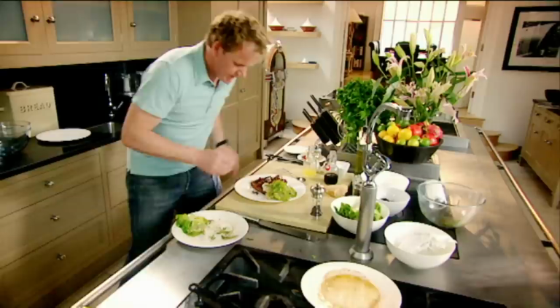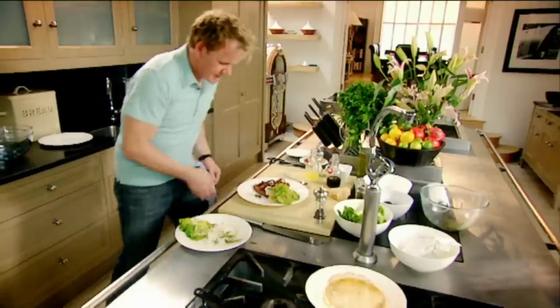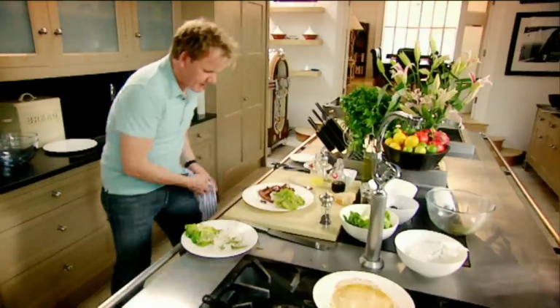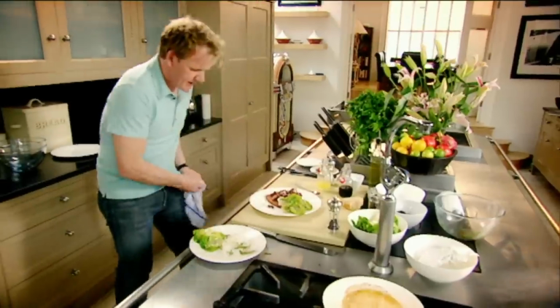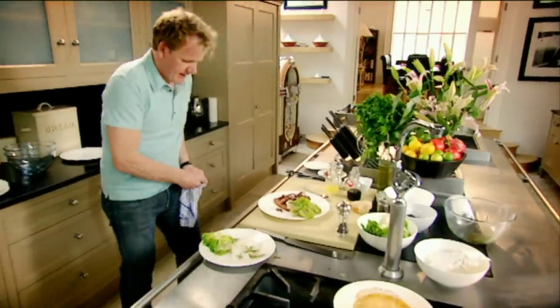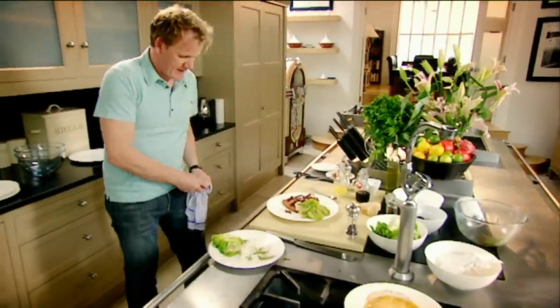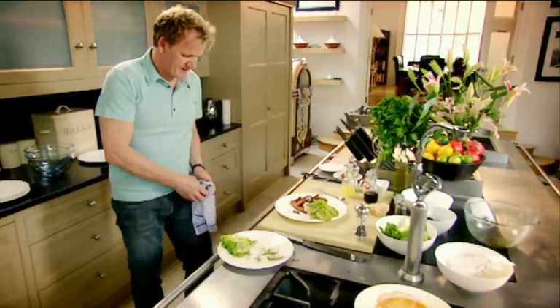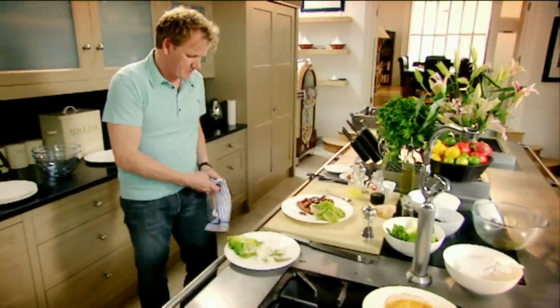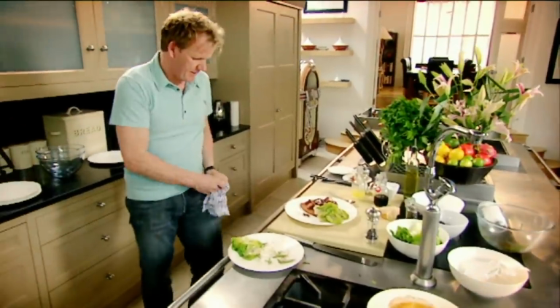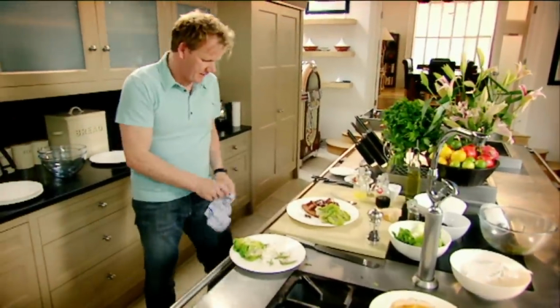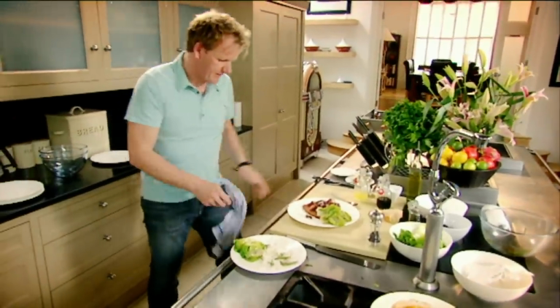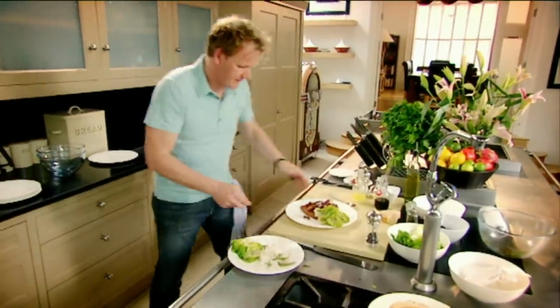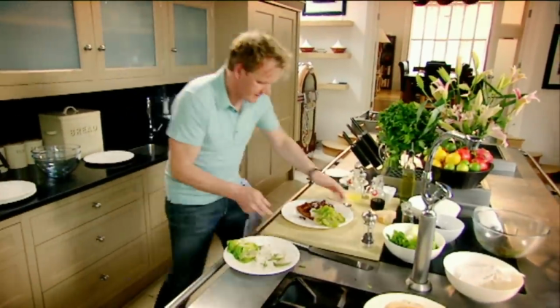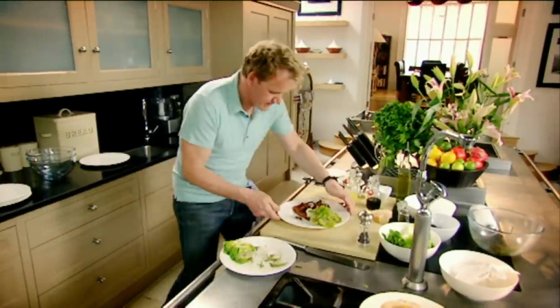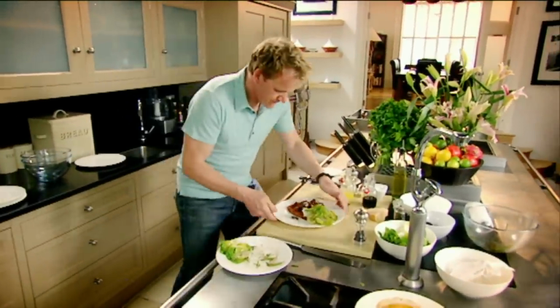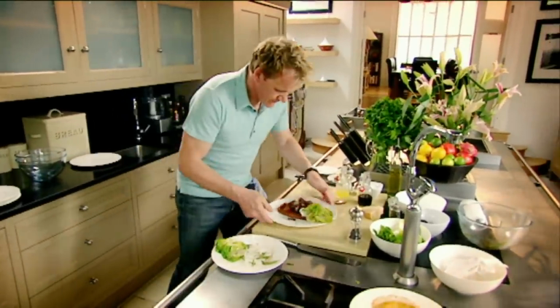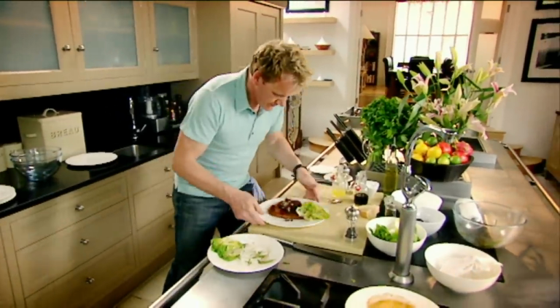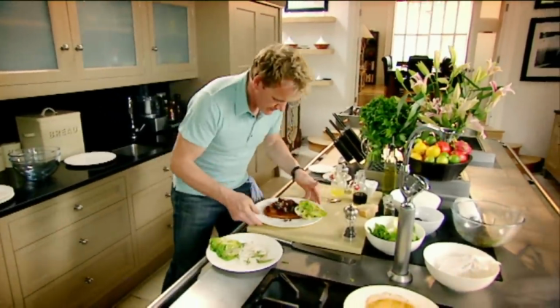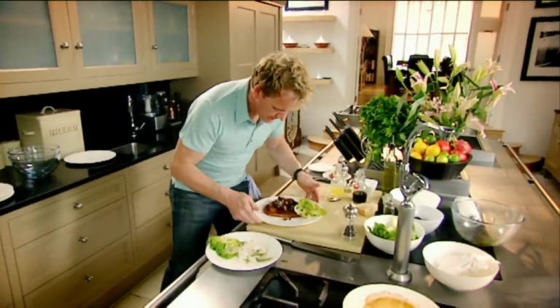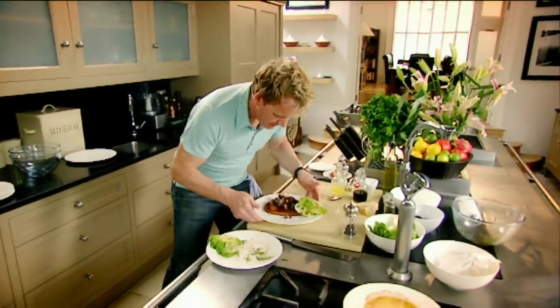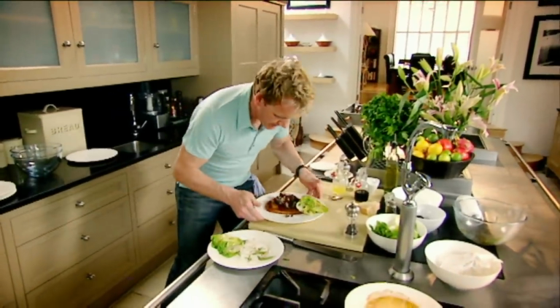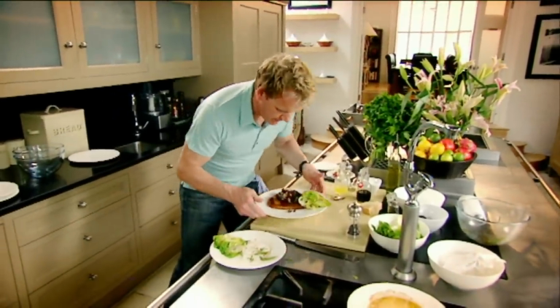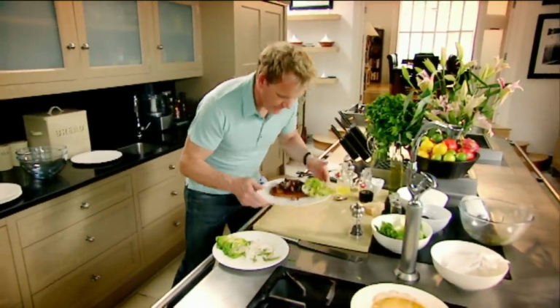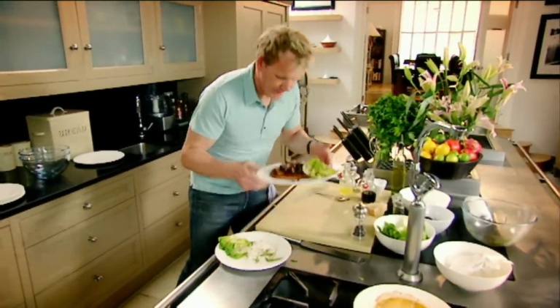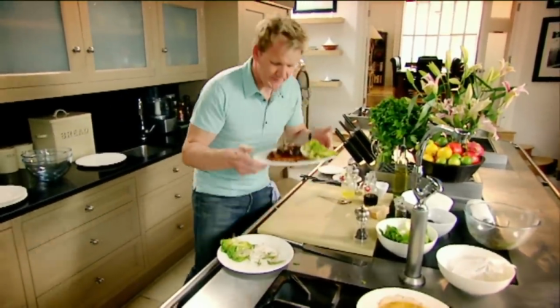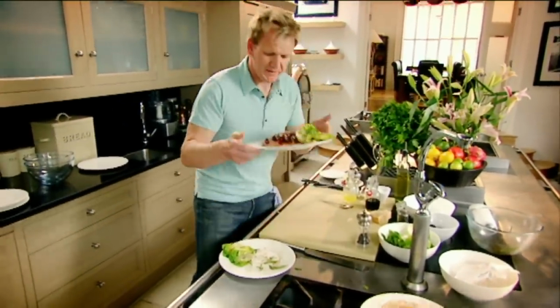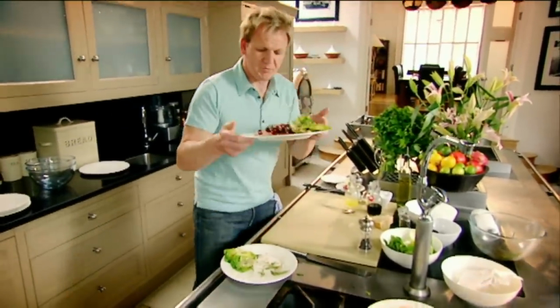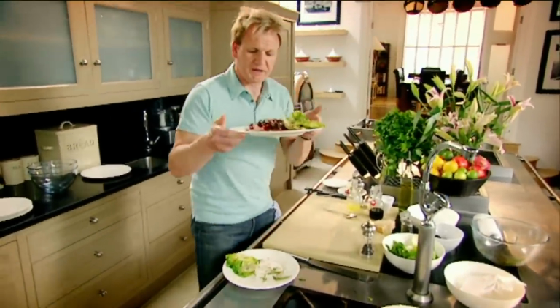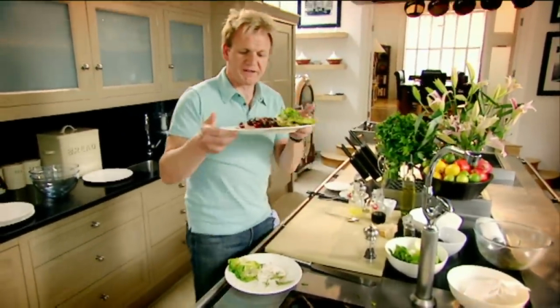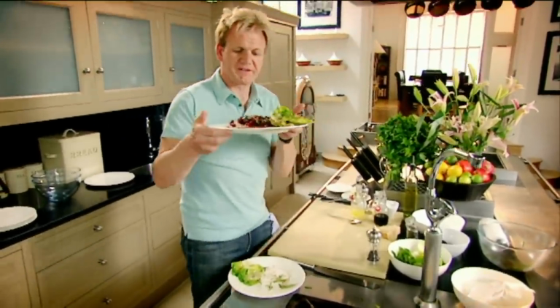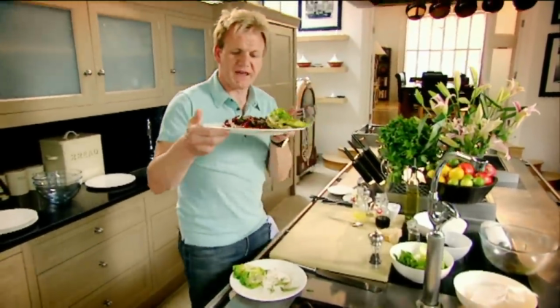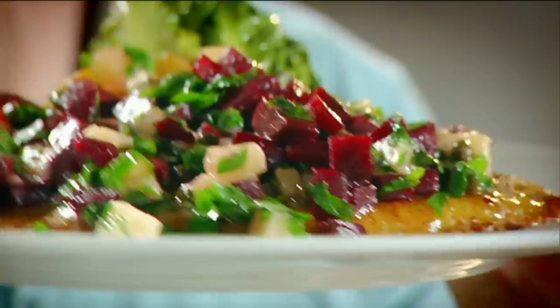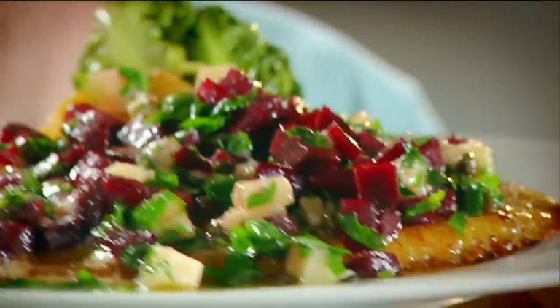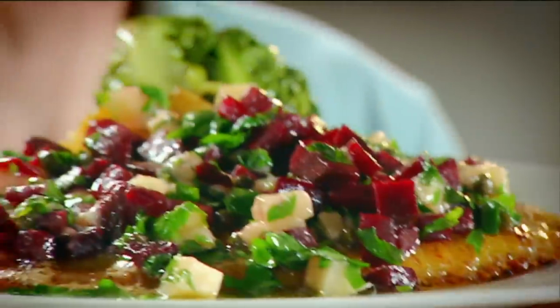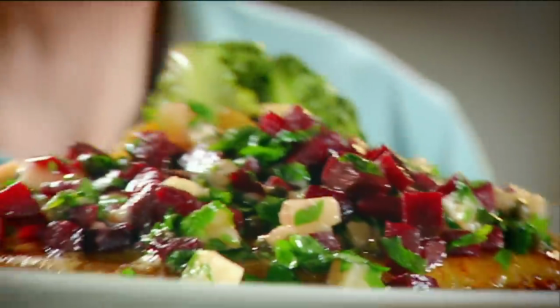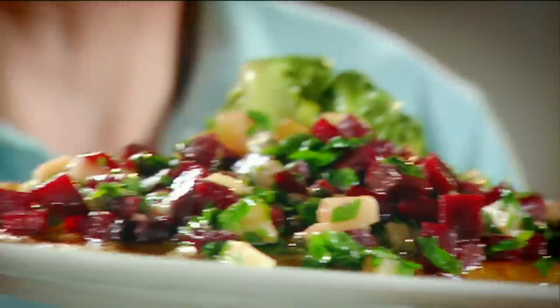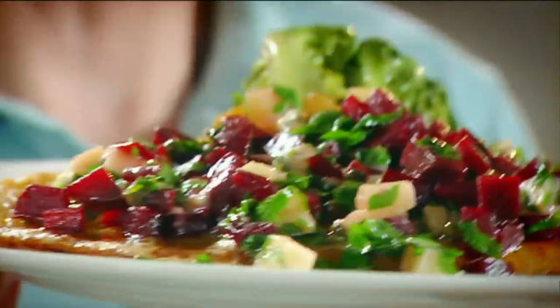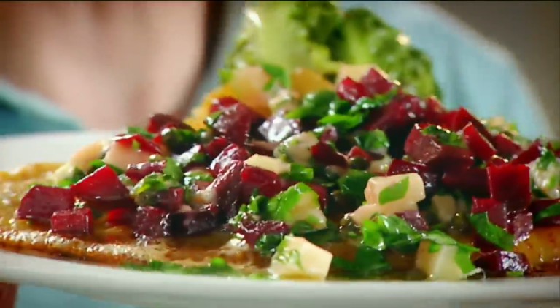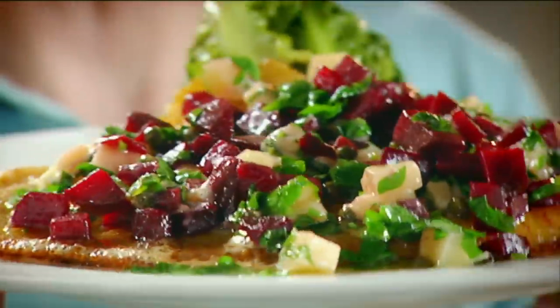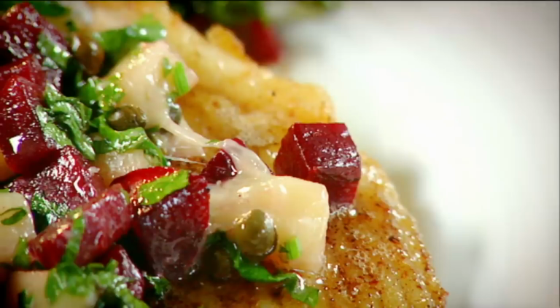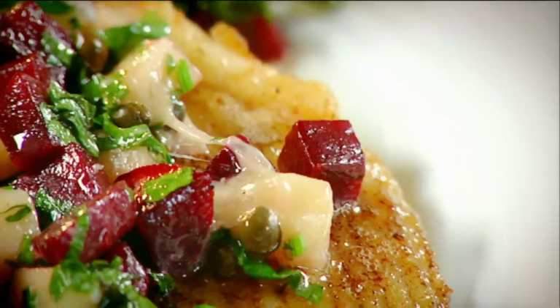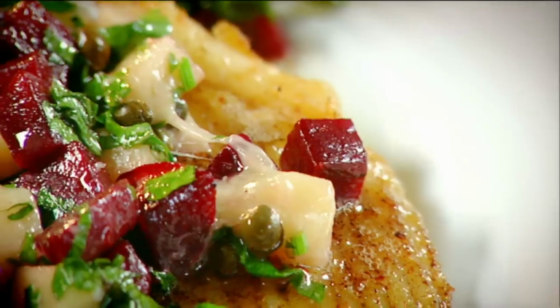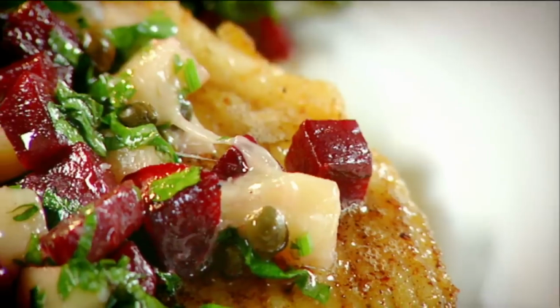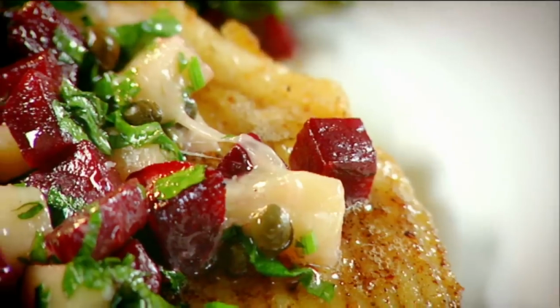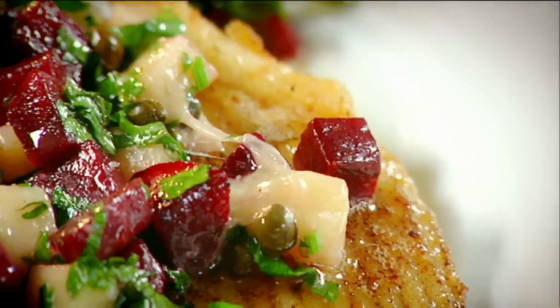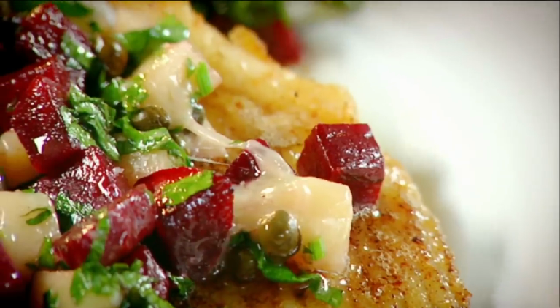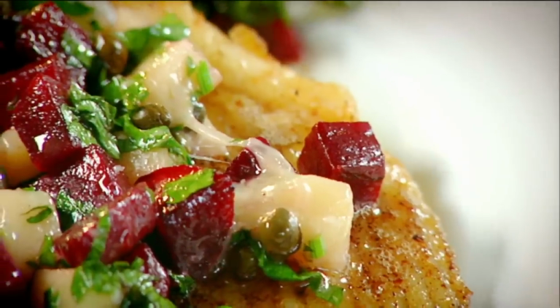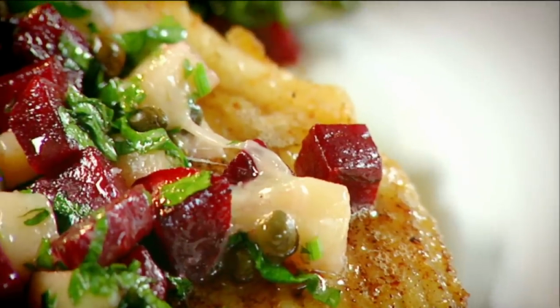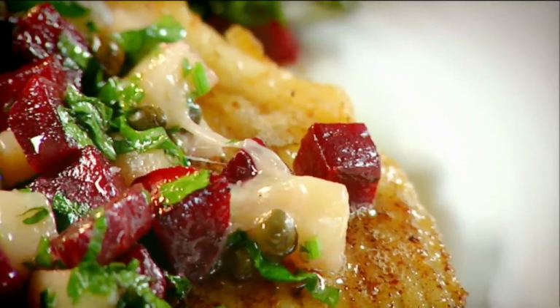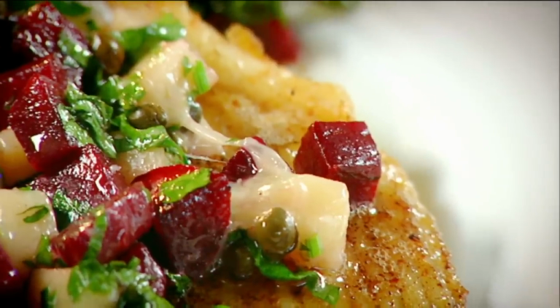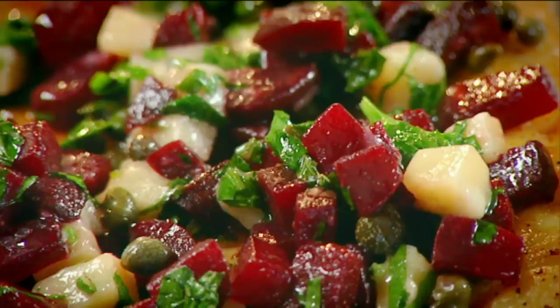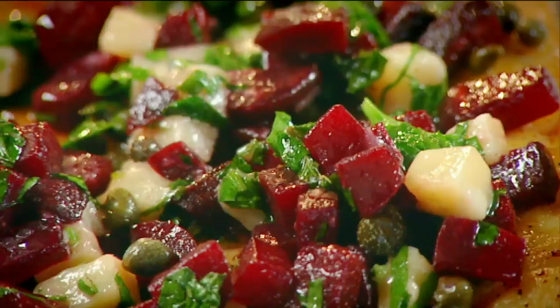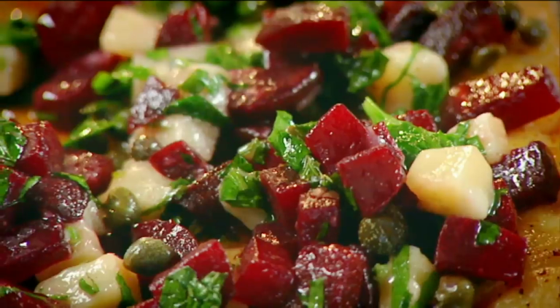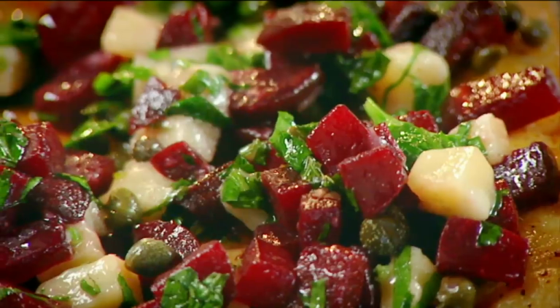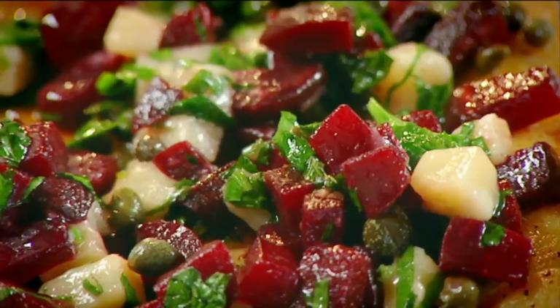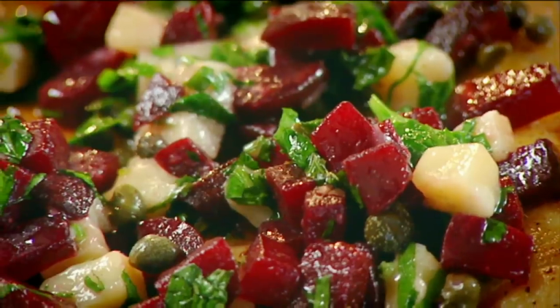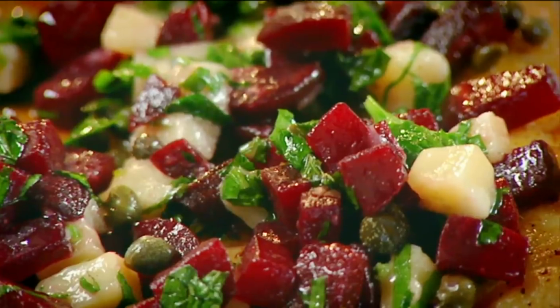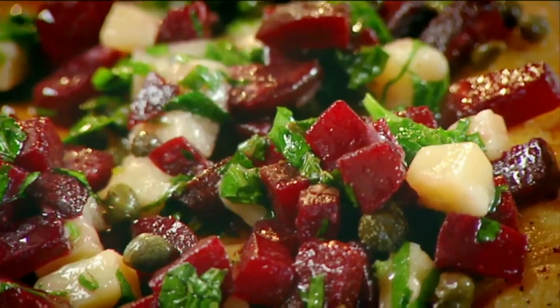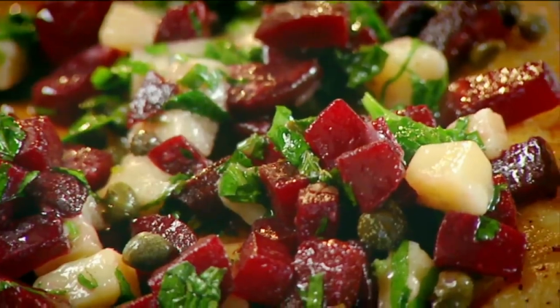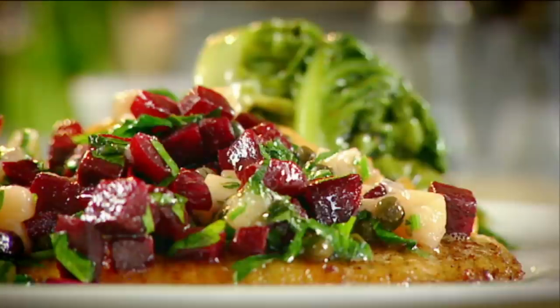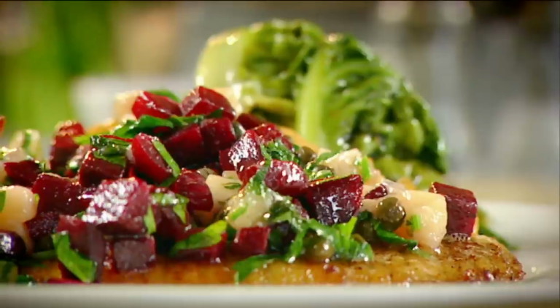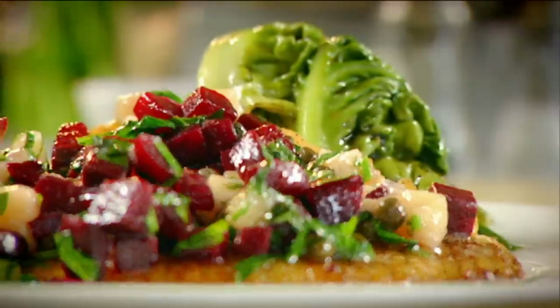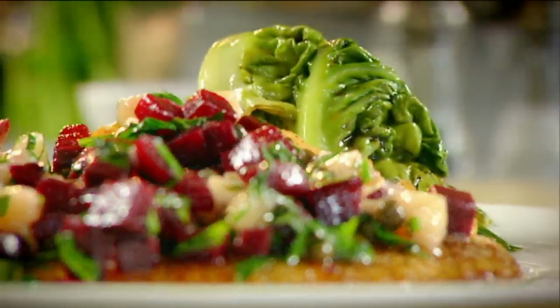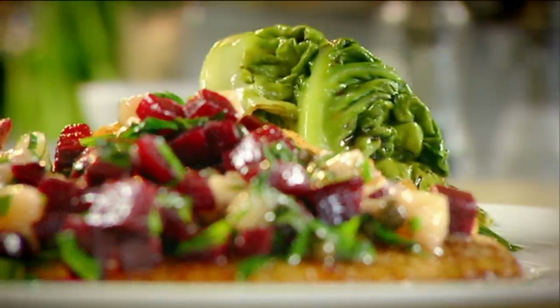That has to be the perfect way of bringing skate back to life. Pan roasted skate with beetroot and parmesan. Done.